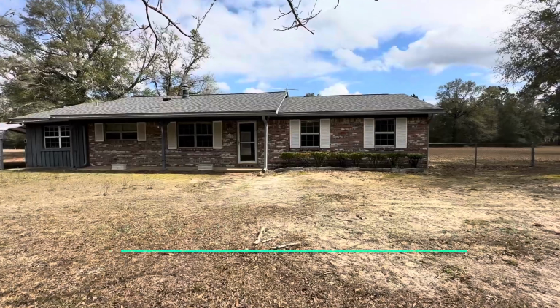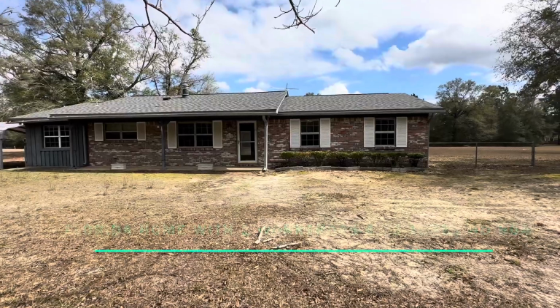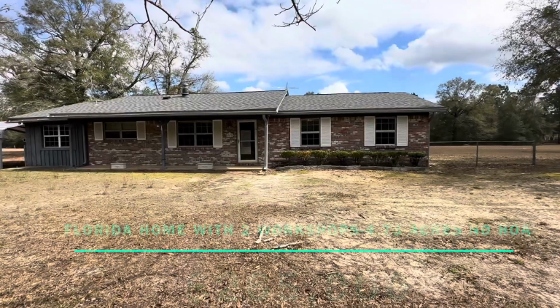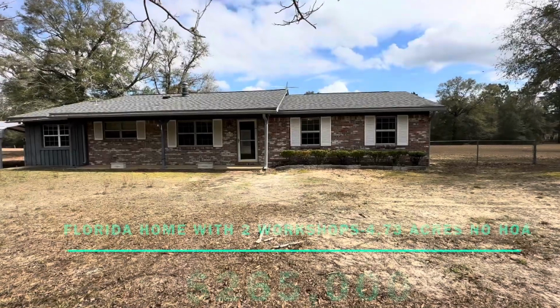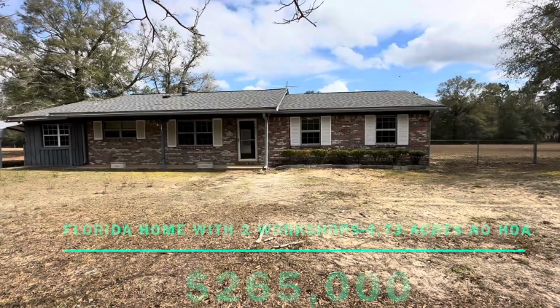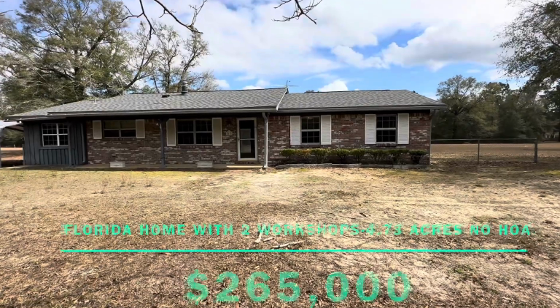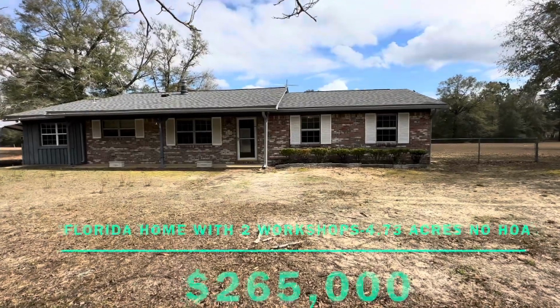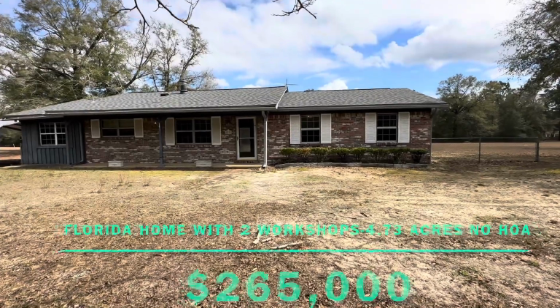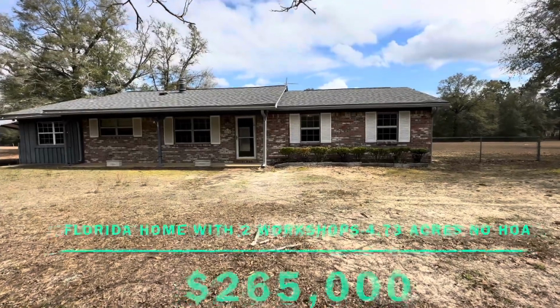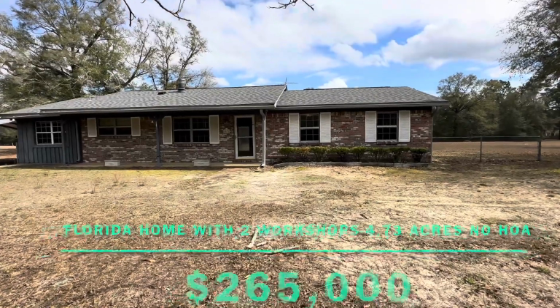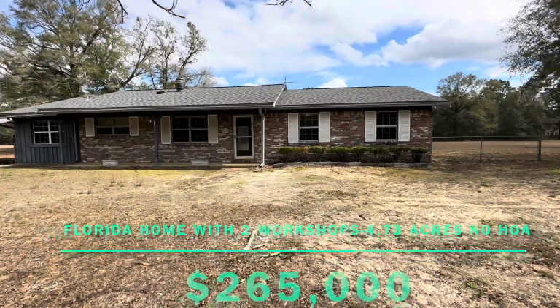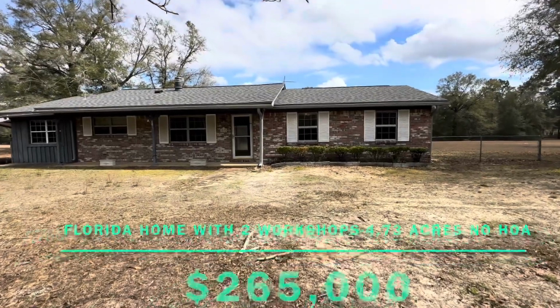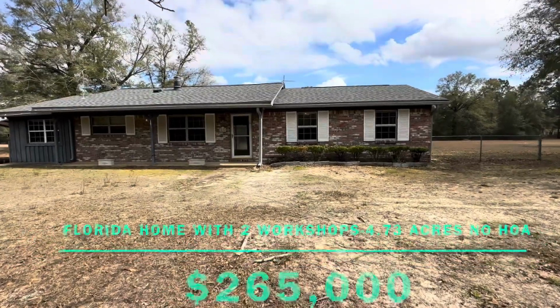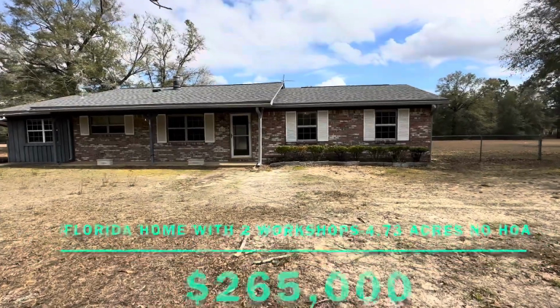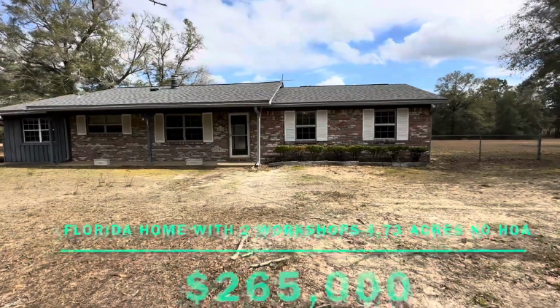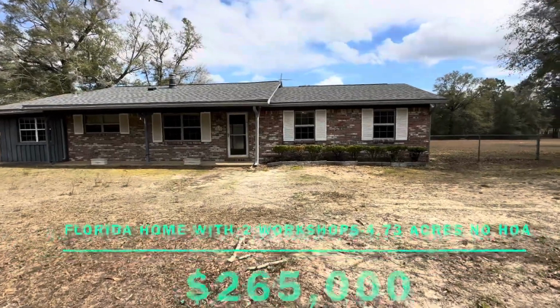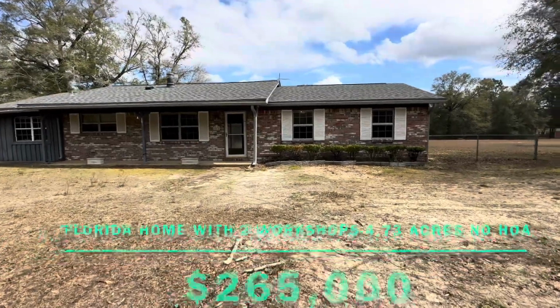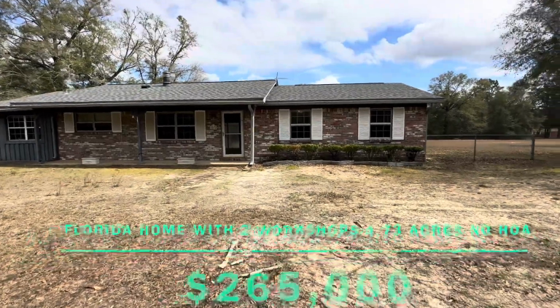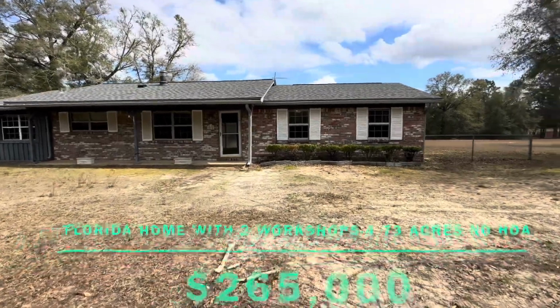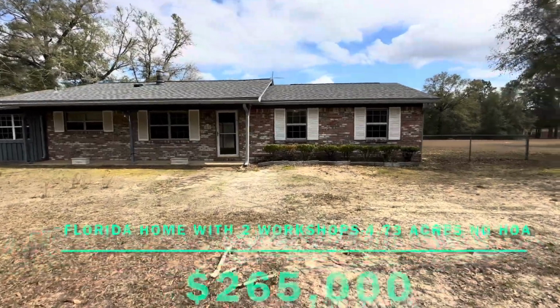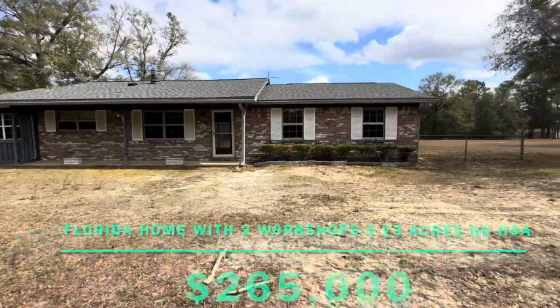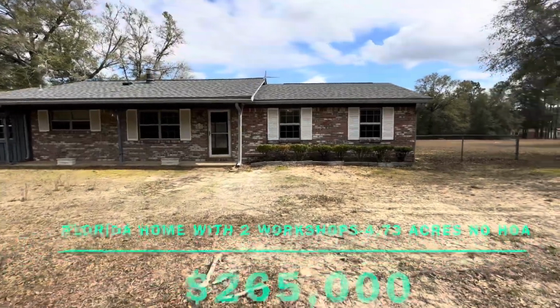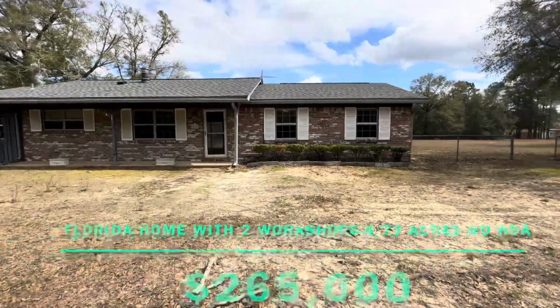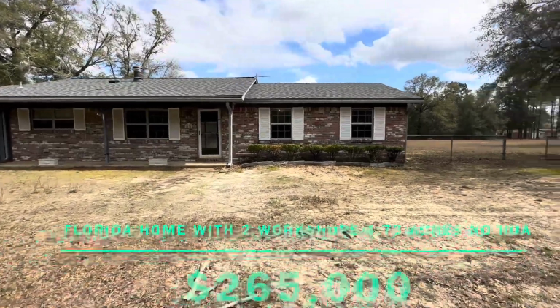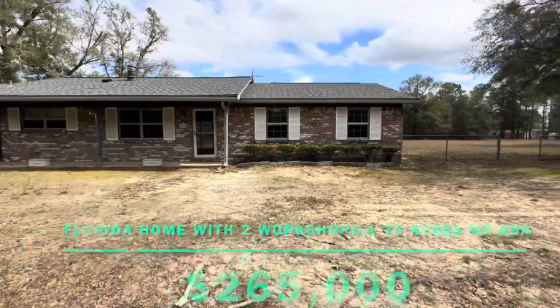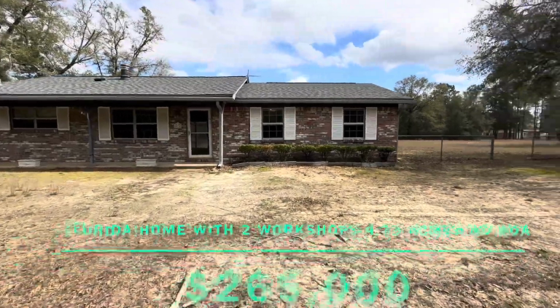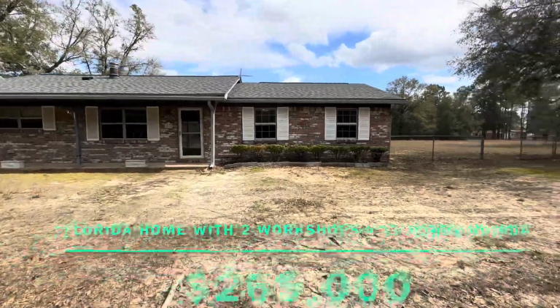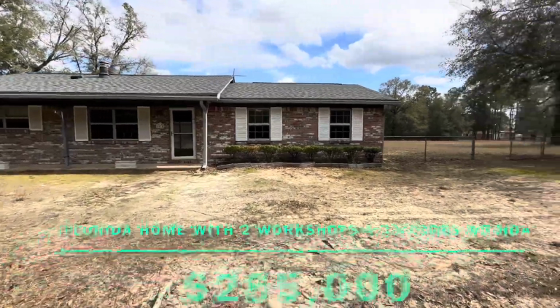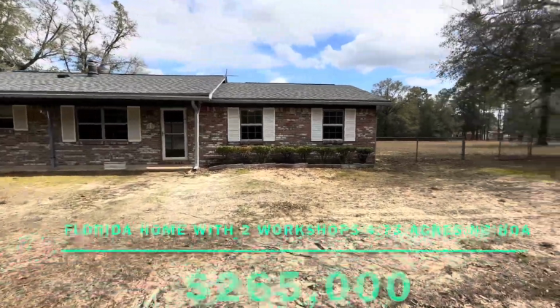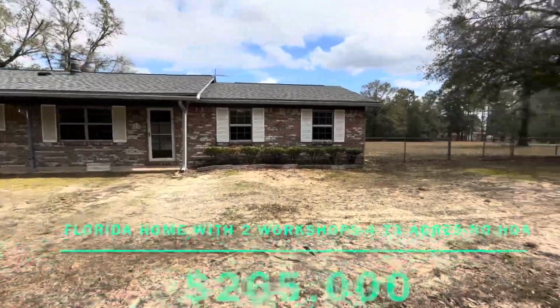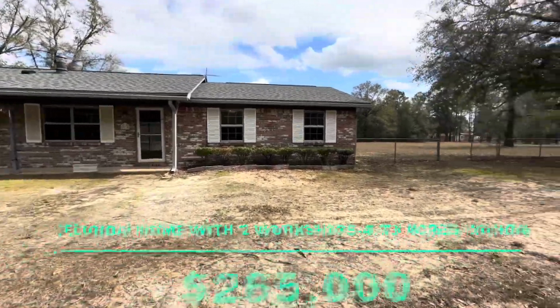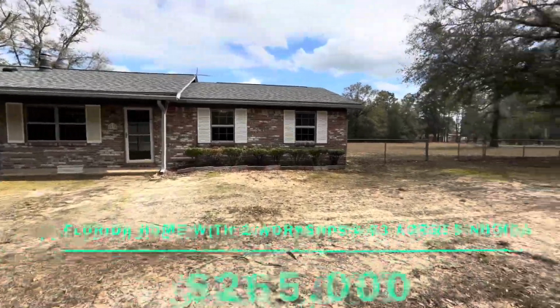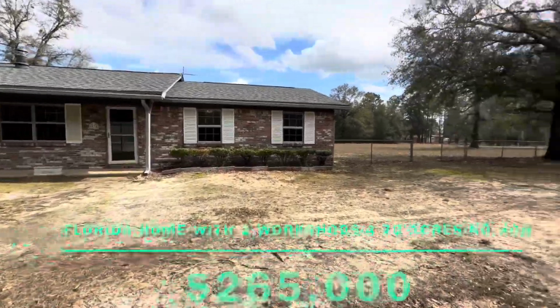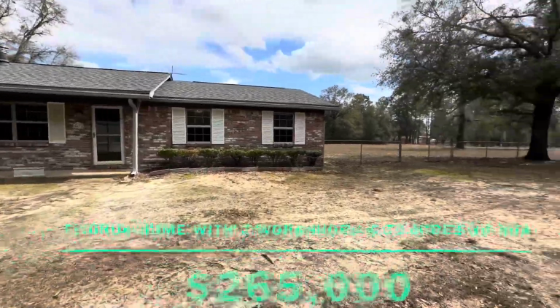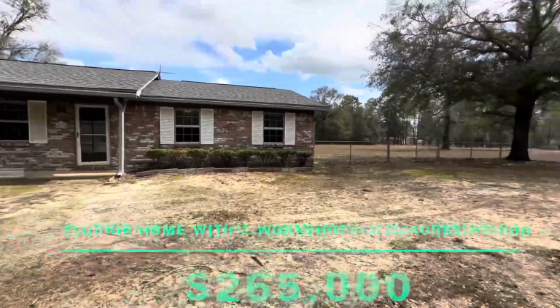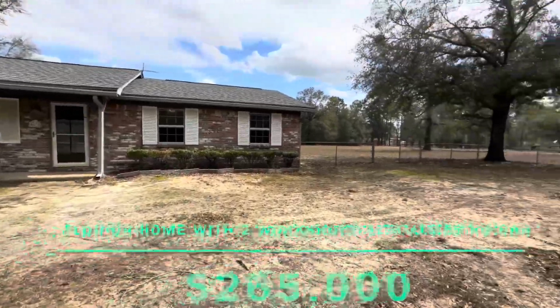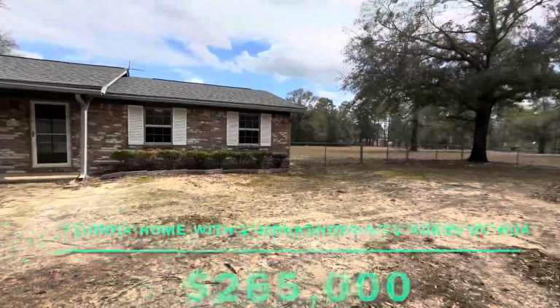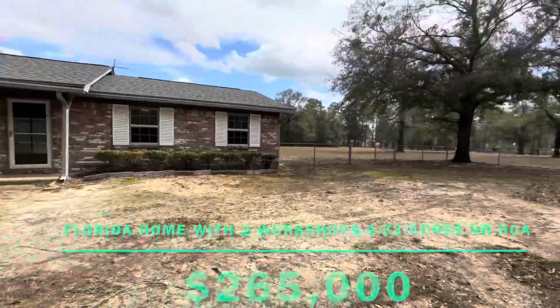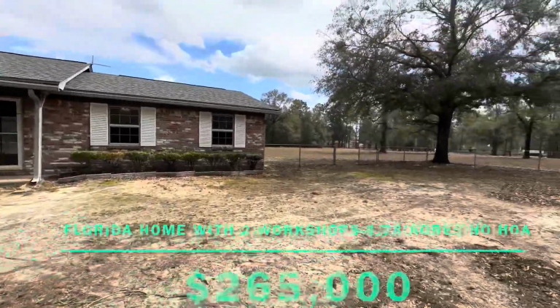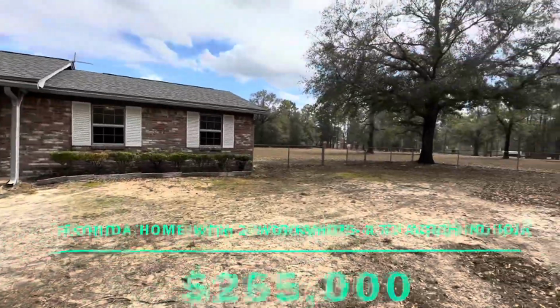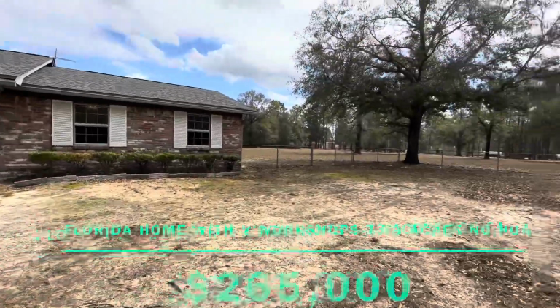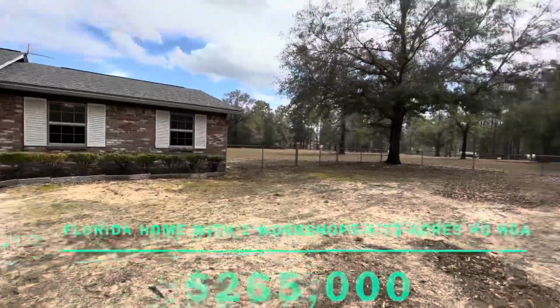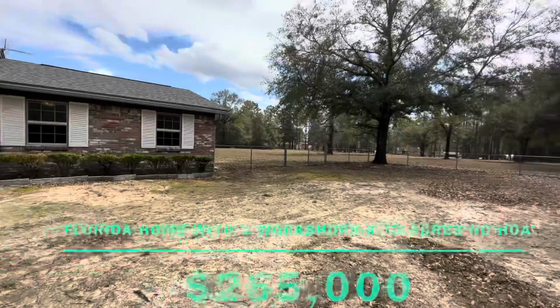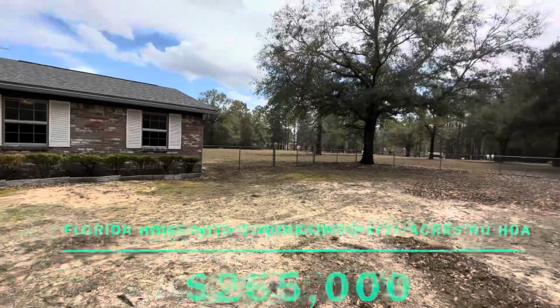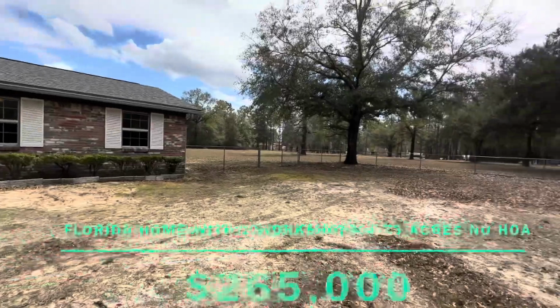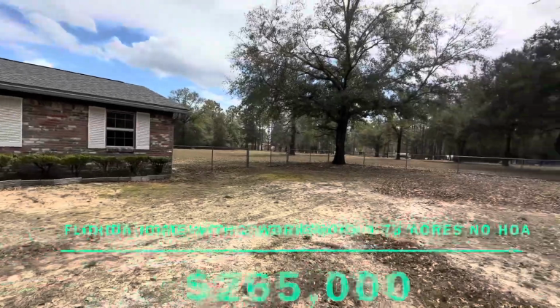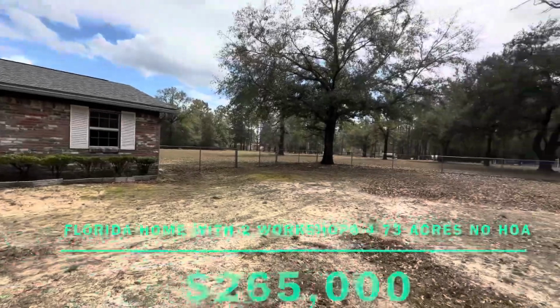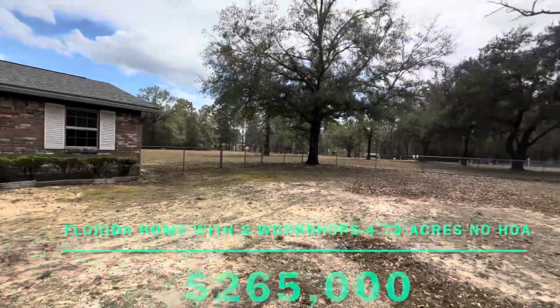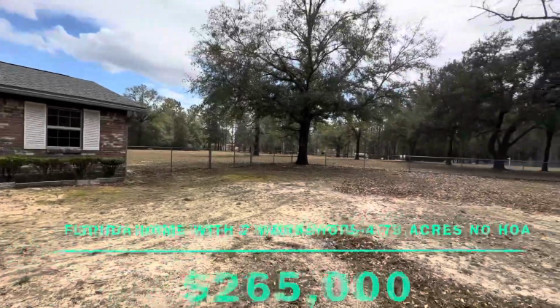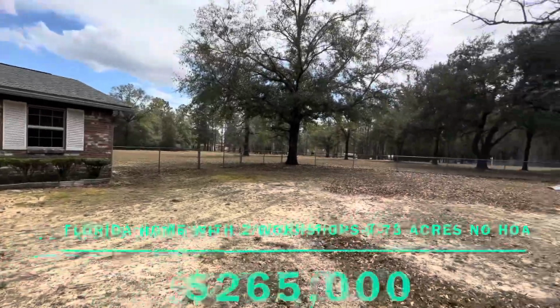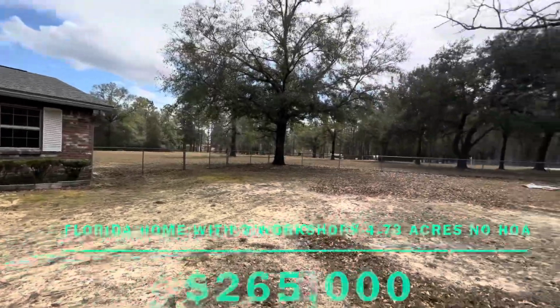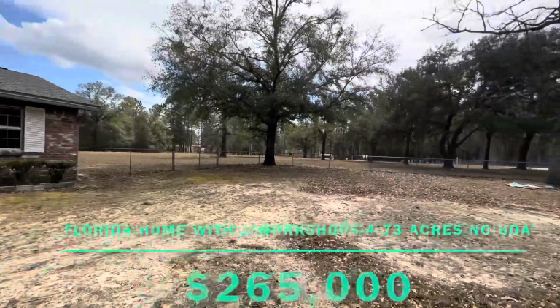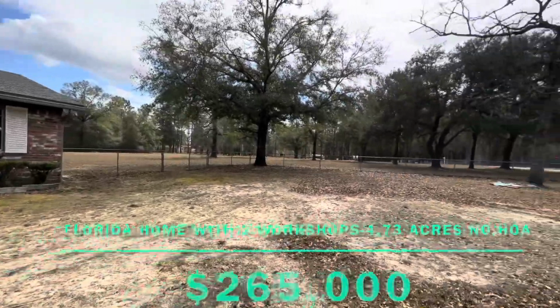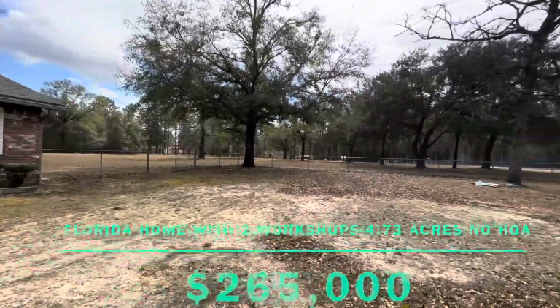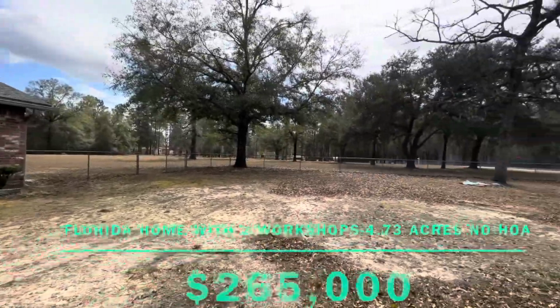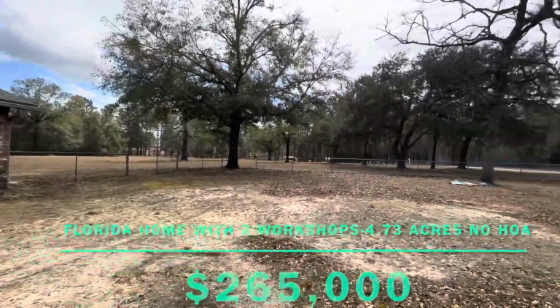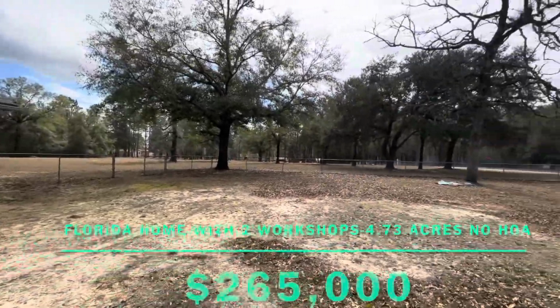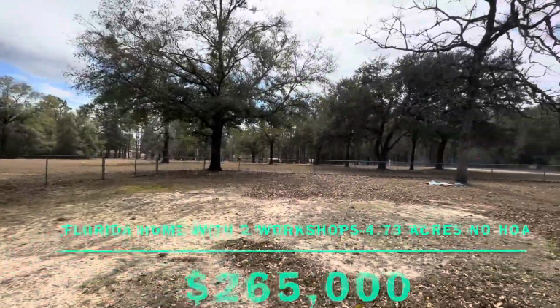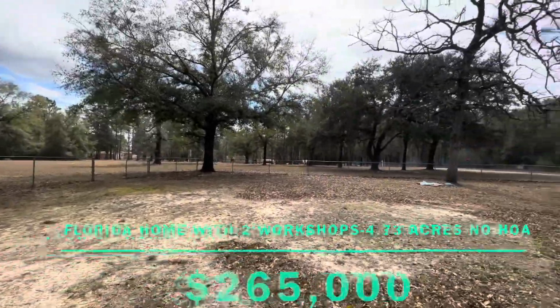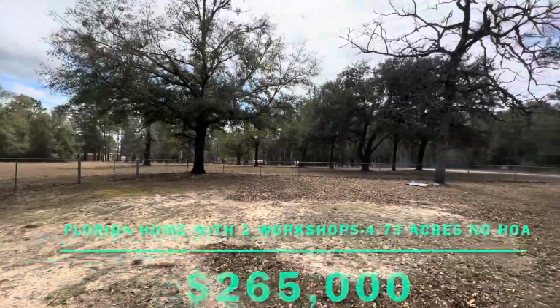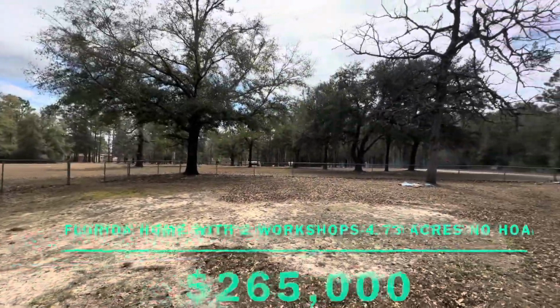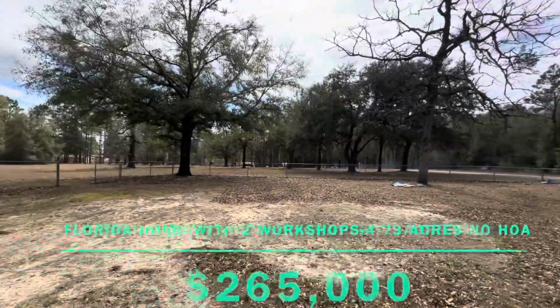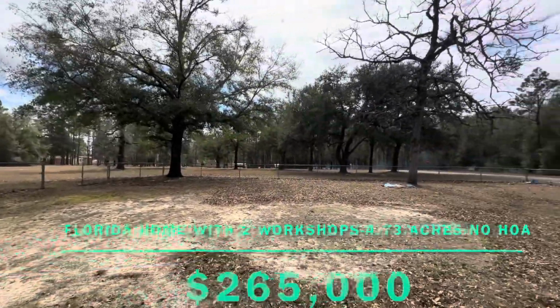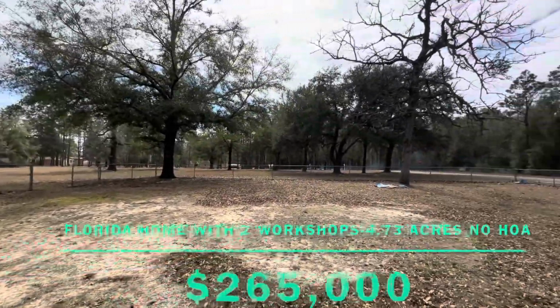Good afternoon. I just wanted to show you my newest listing that's coming on the market this weekend. Three-bedroom, two-bath home here in Milton, Florida.